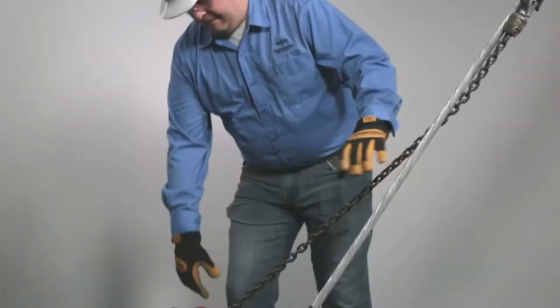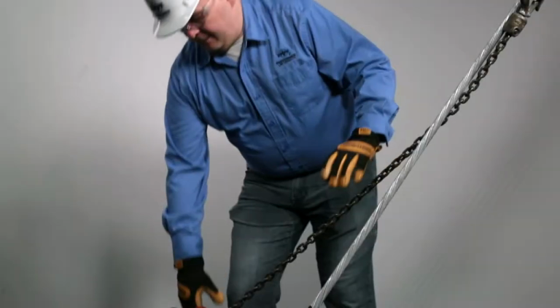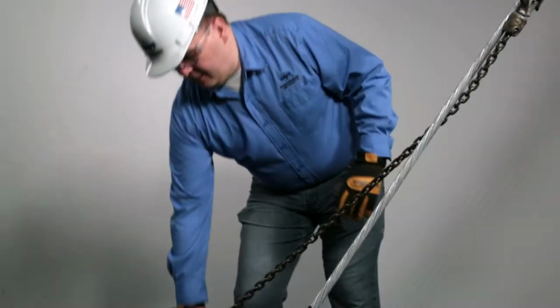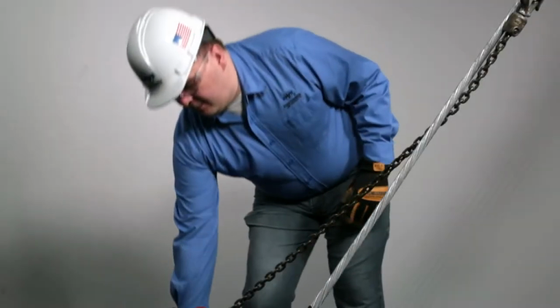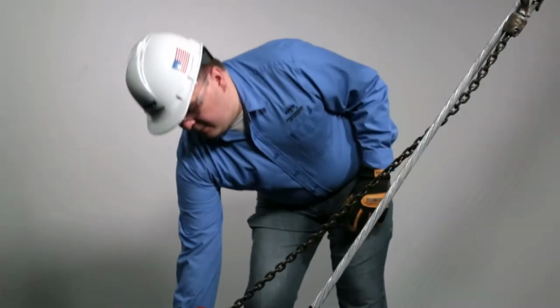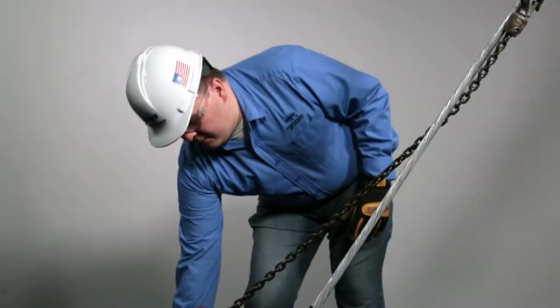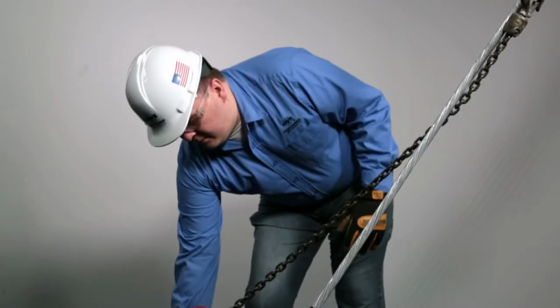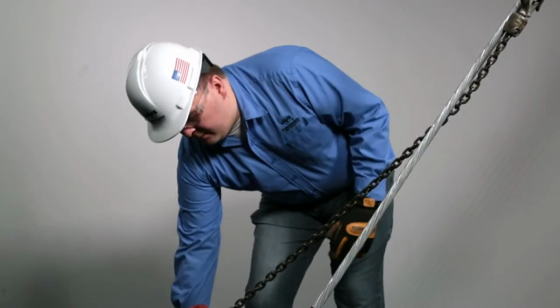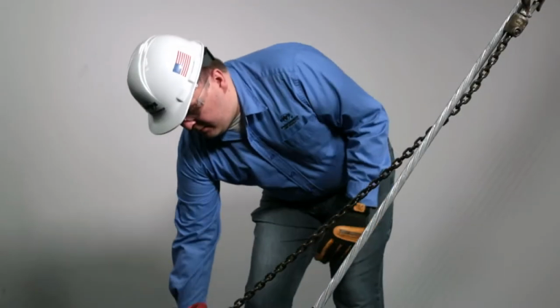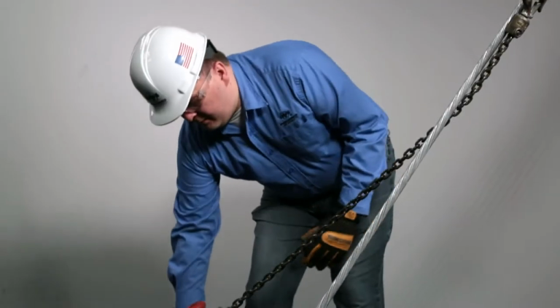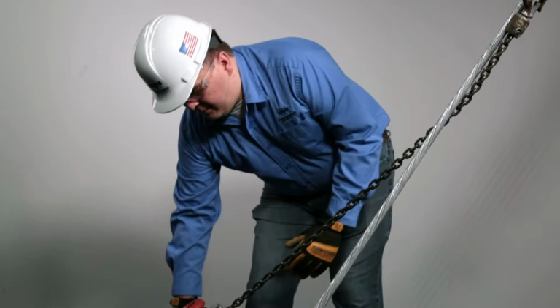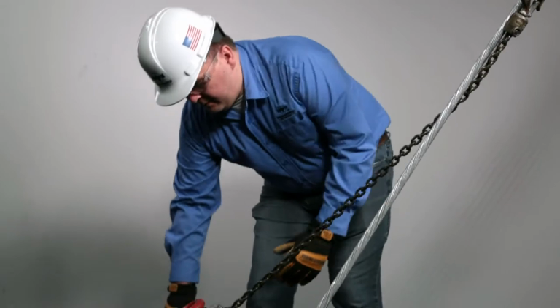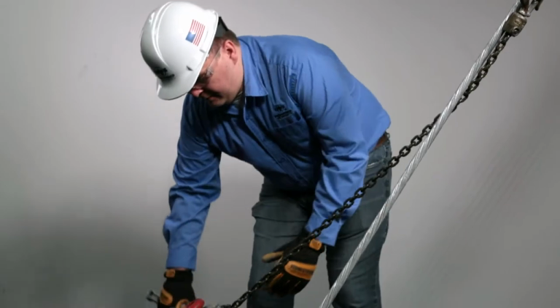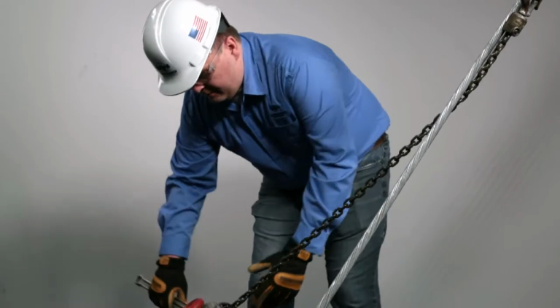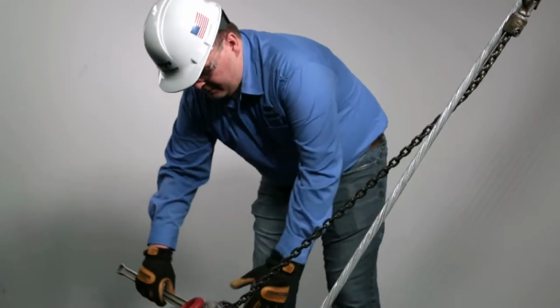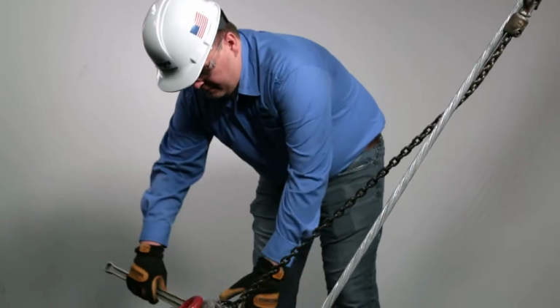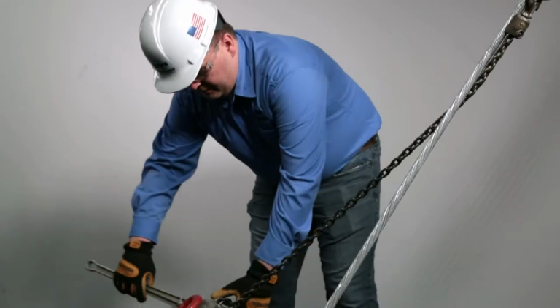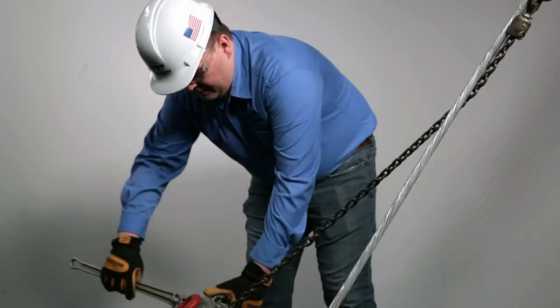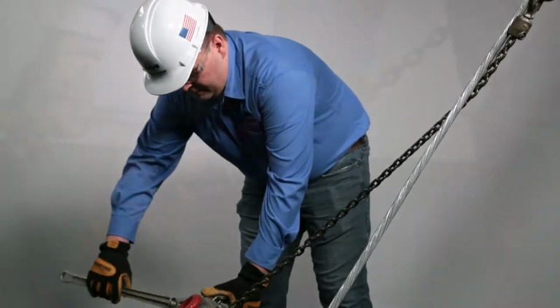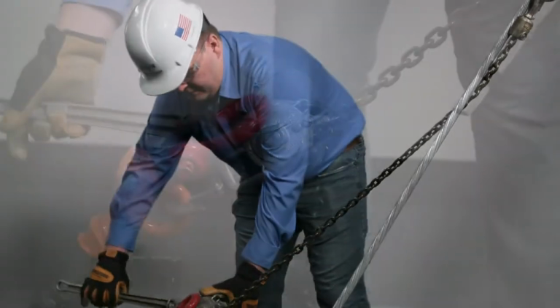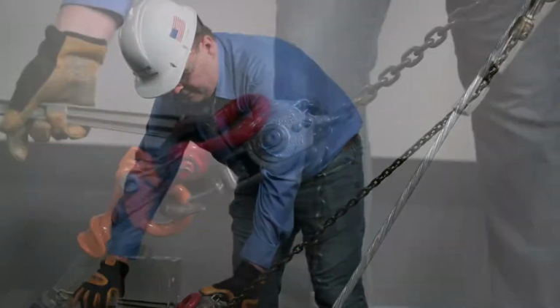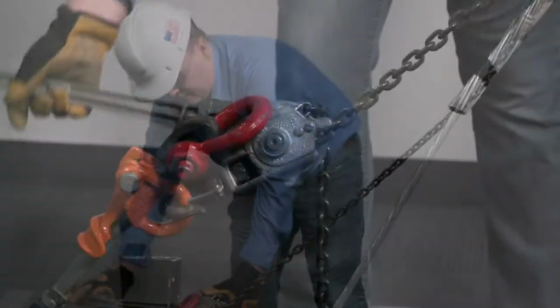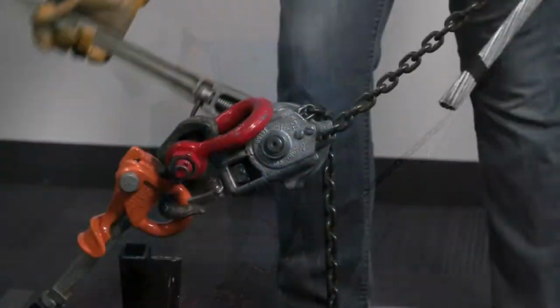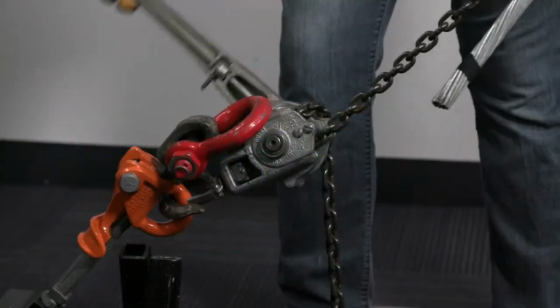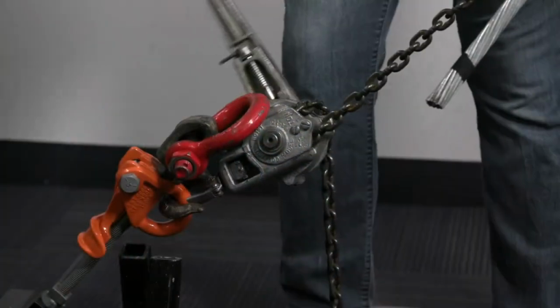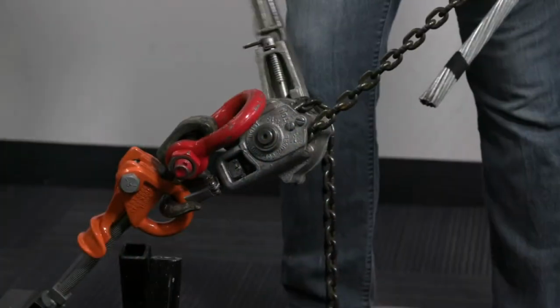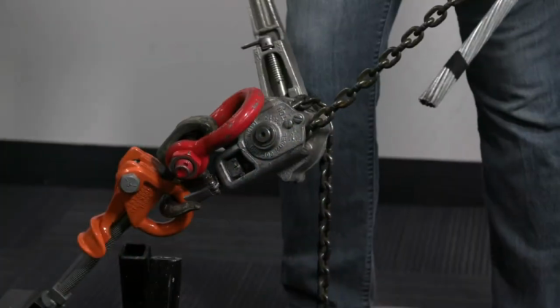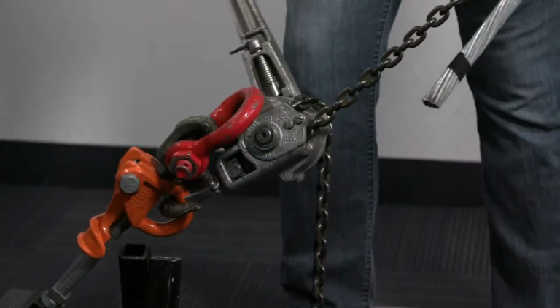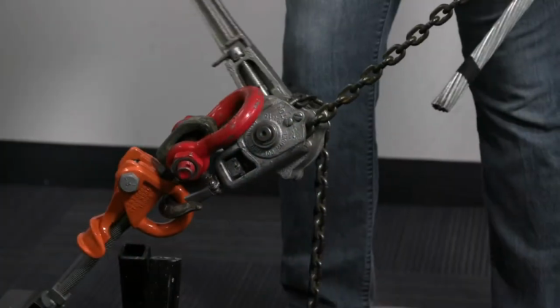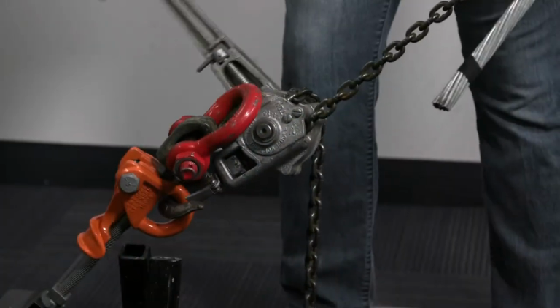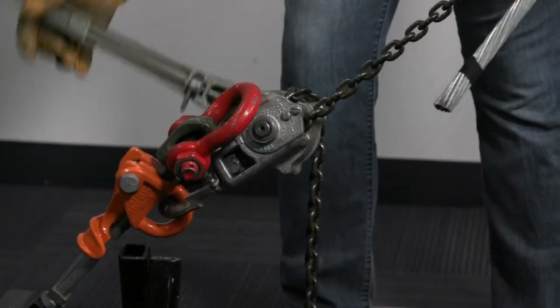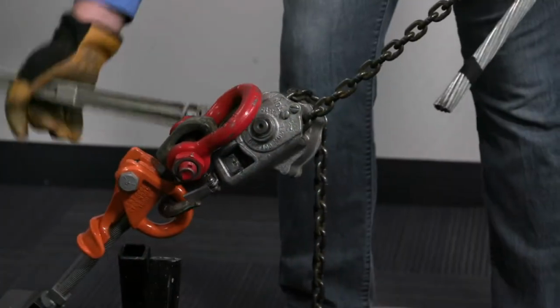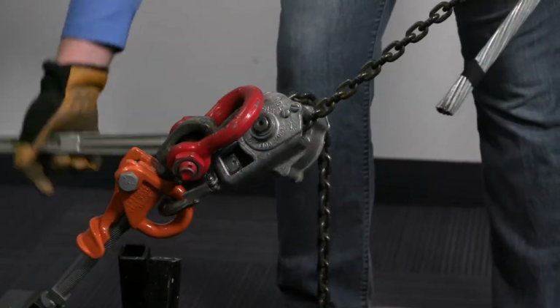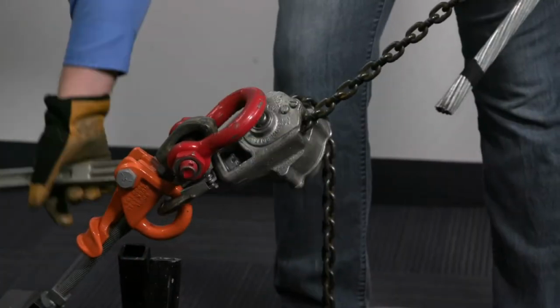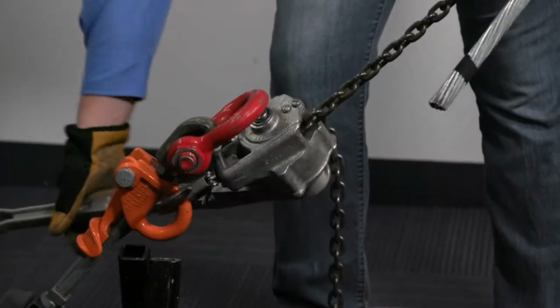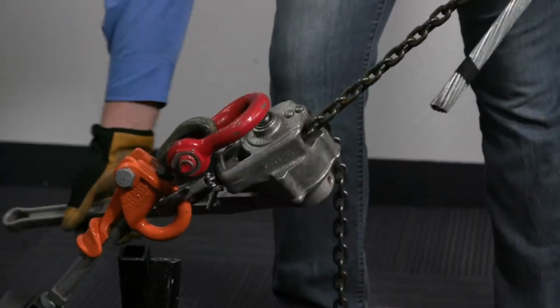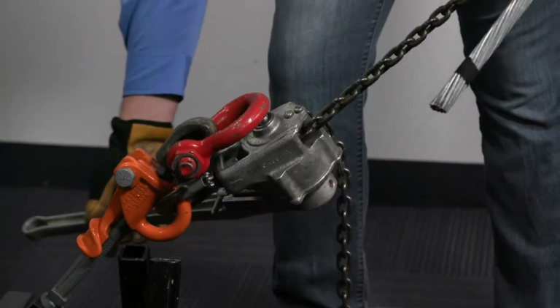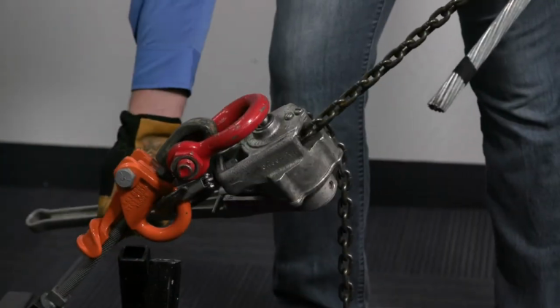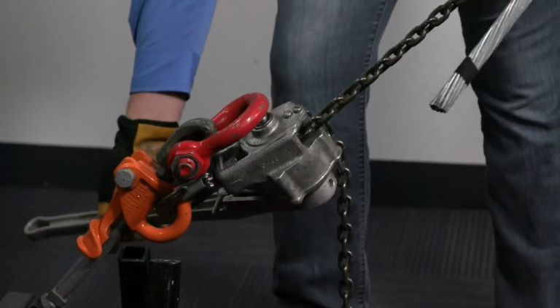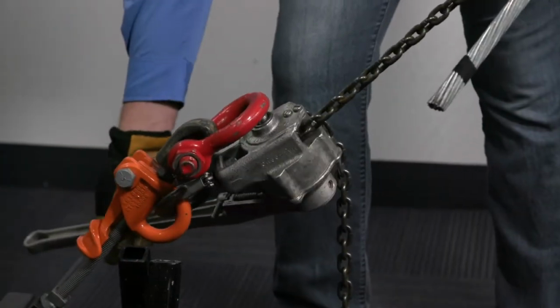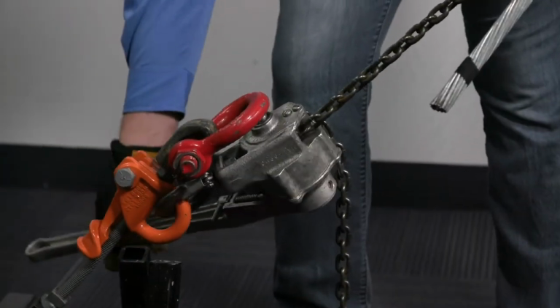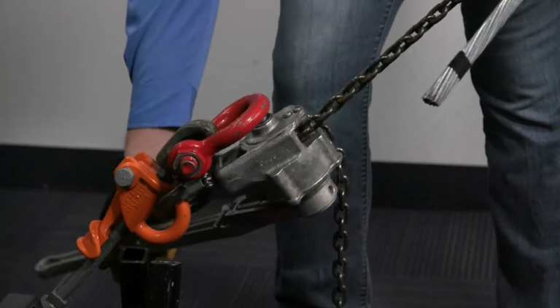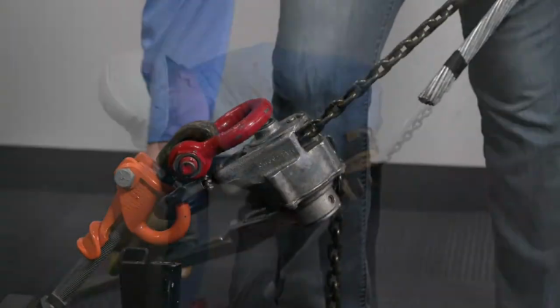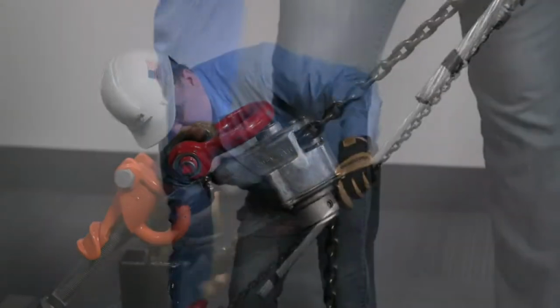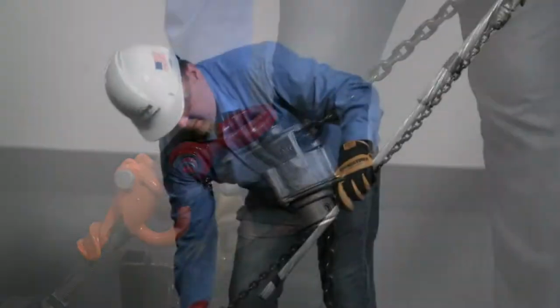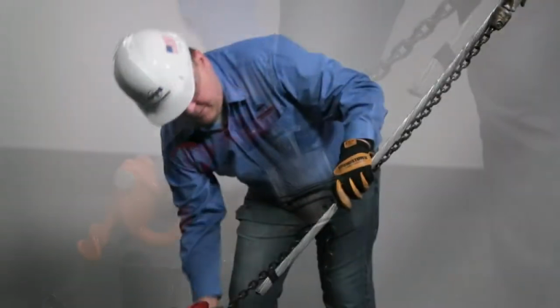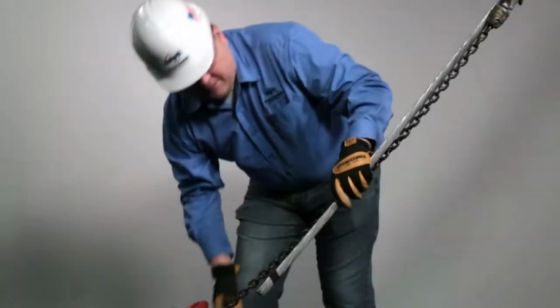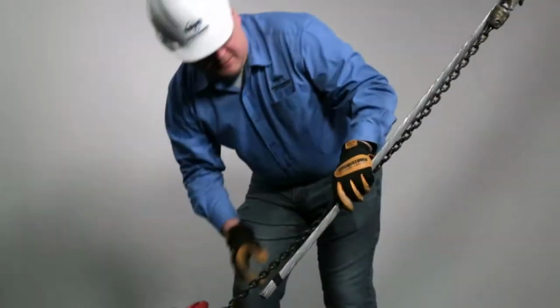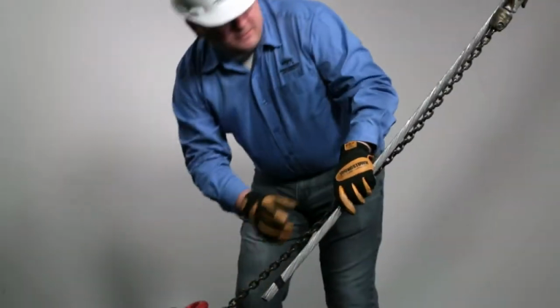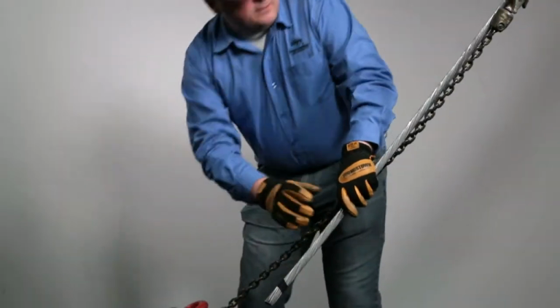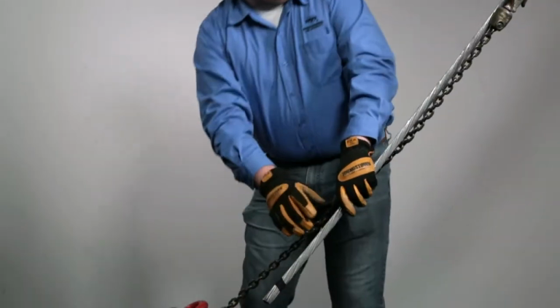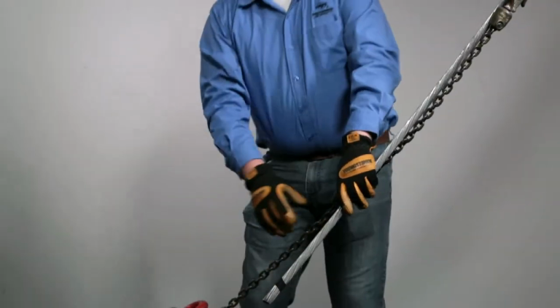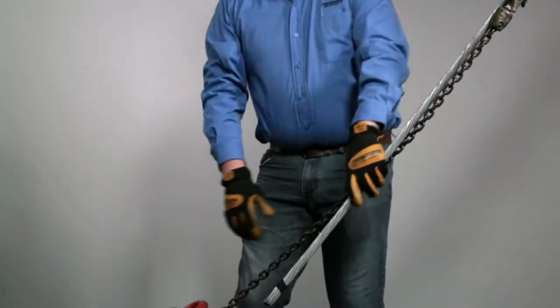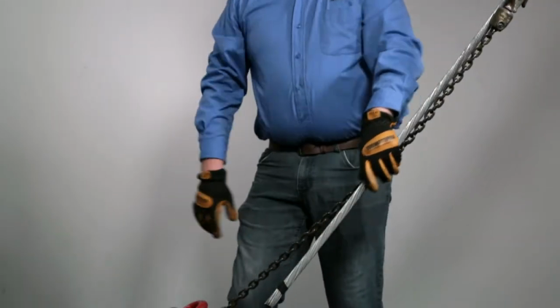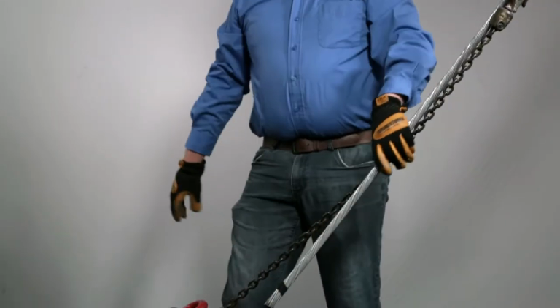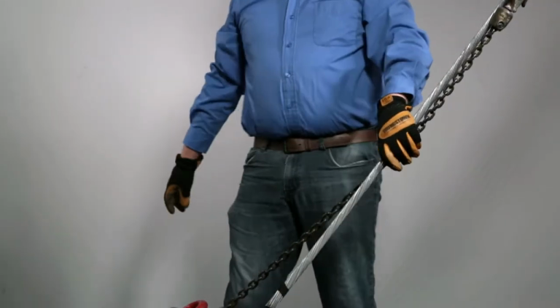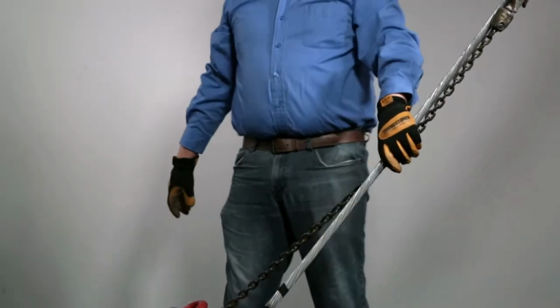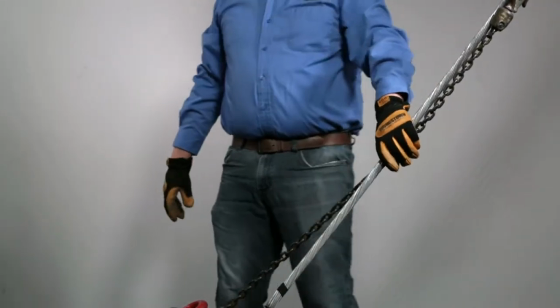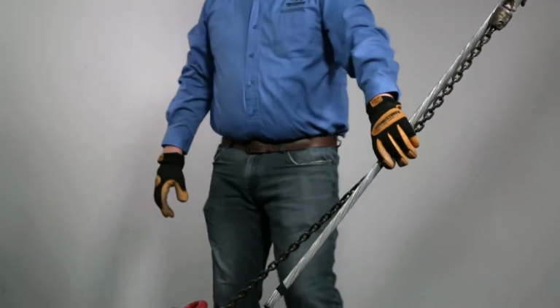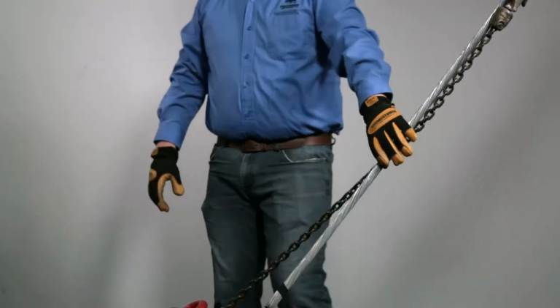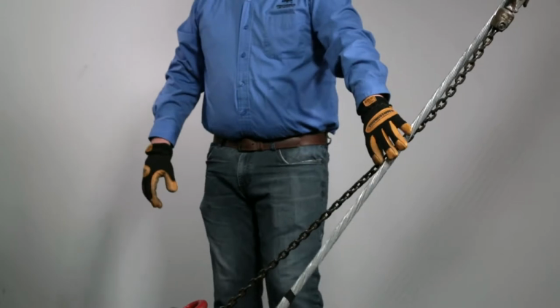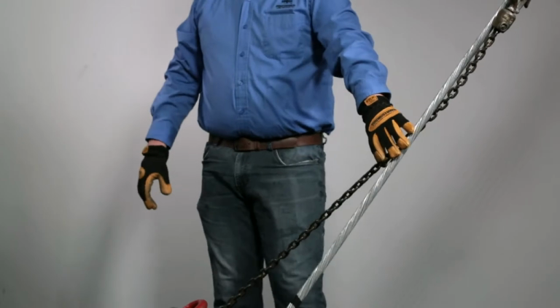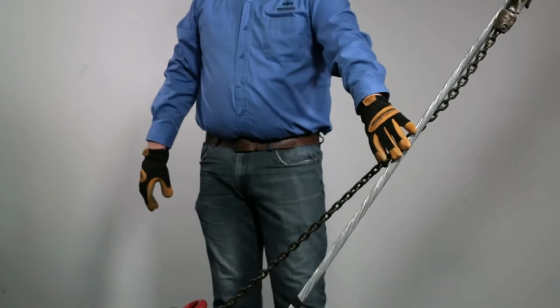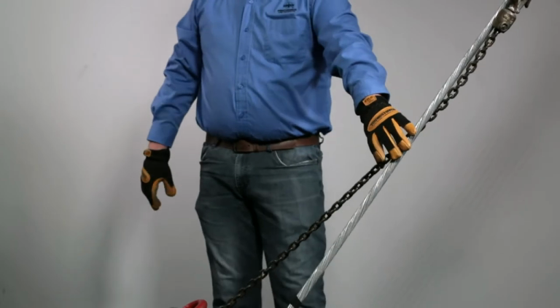Step 1. Start with a pre-tensioned guy strand with the horse attached high enough to permit installation of the retaining rods.